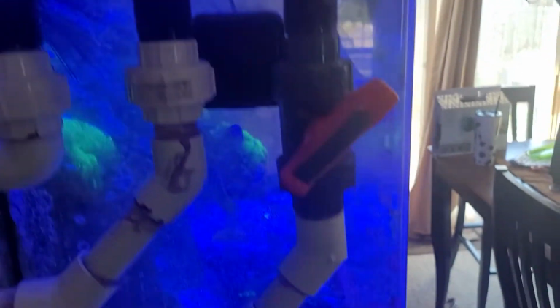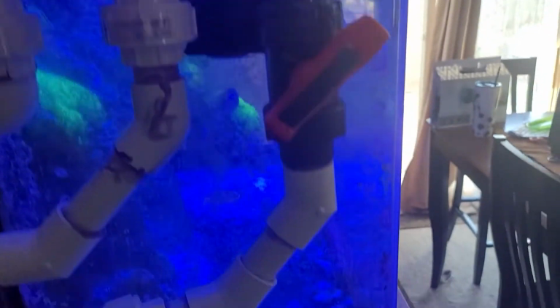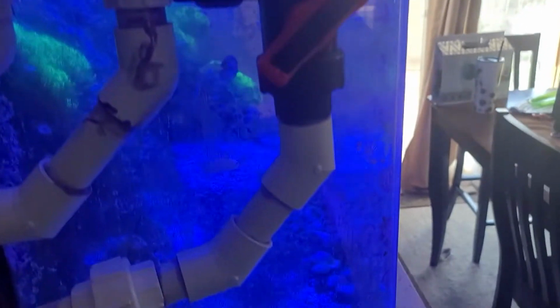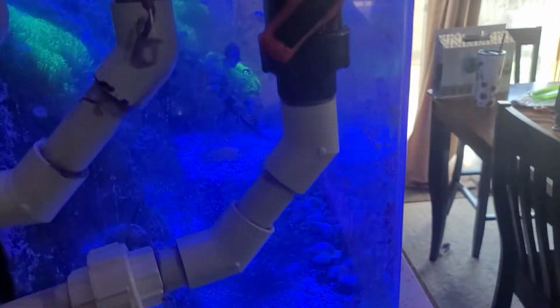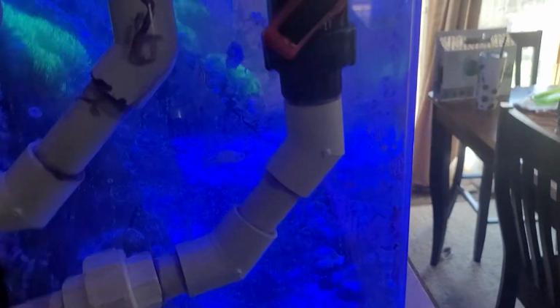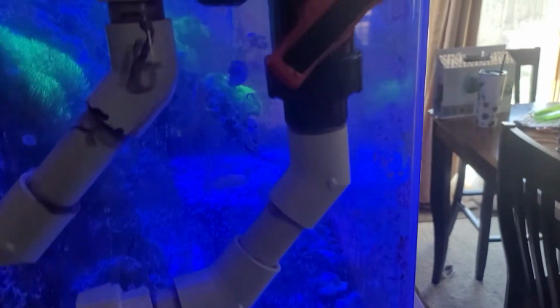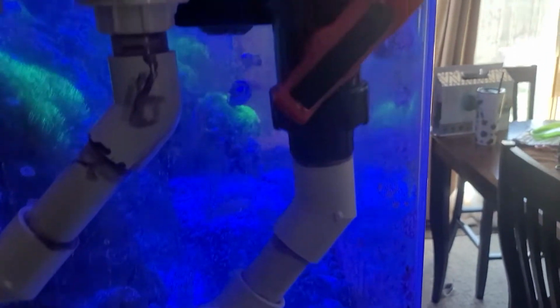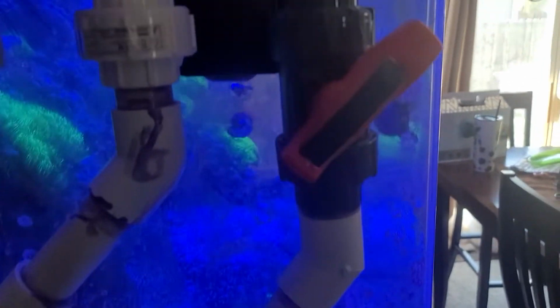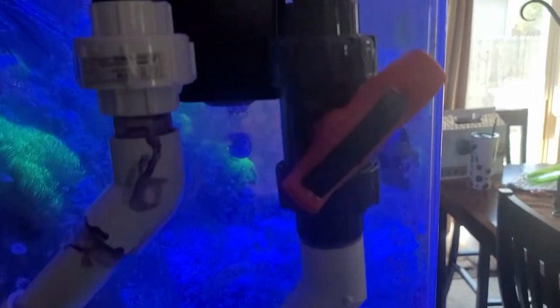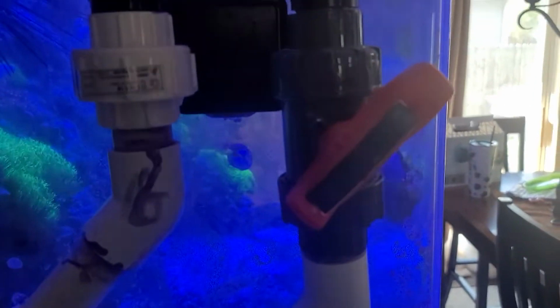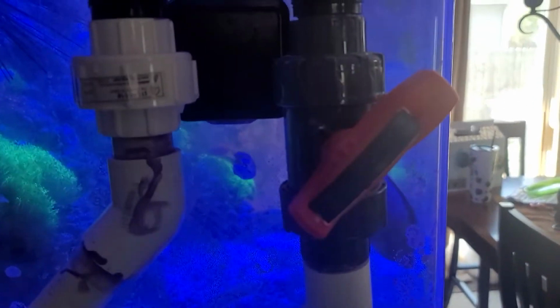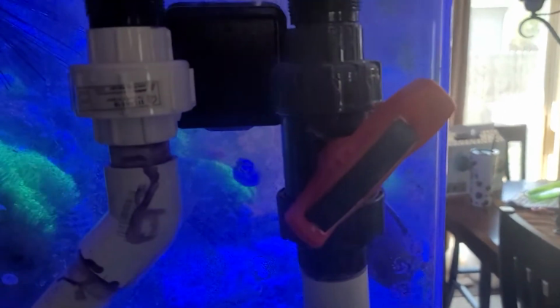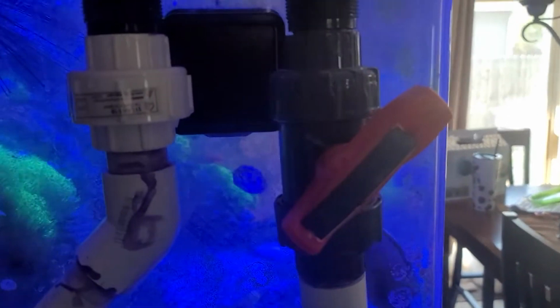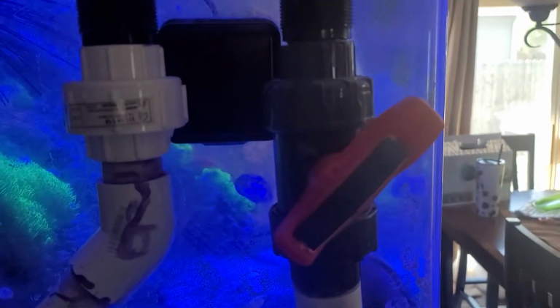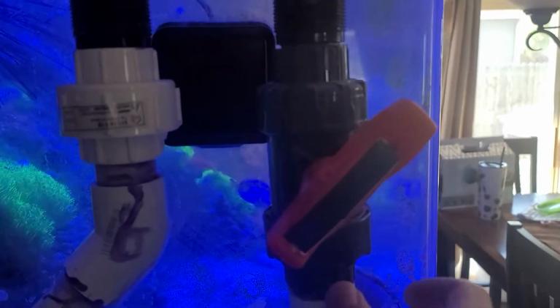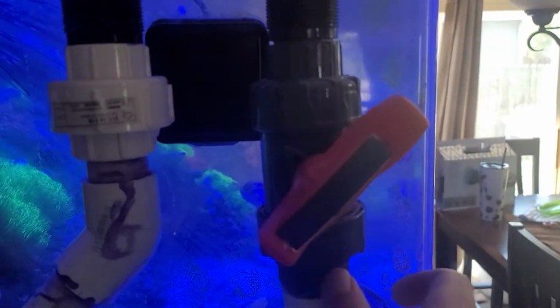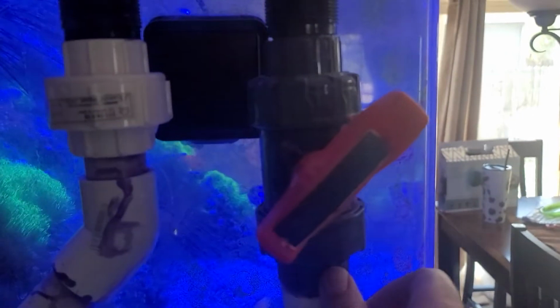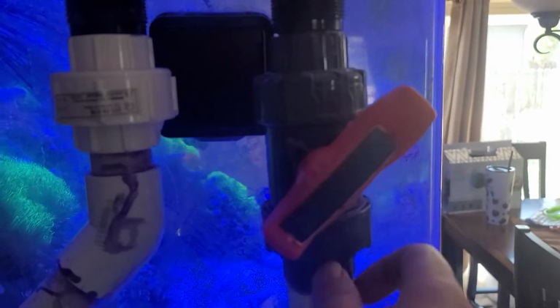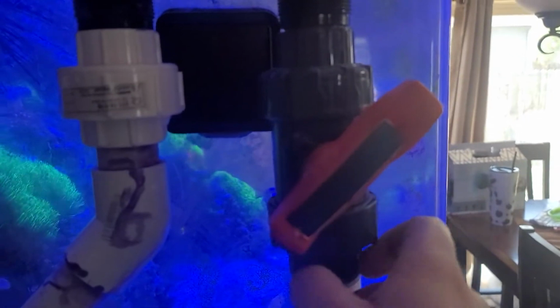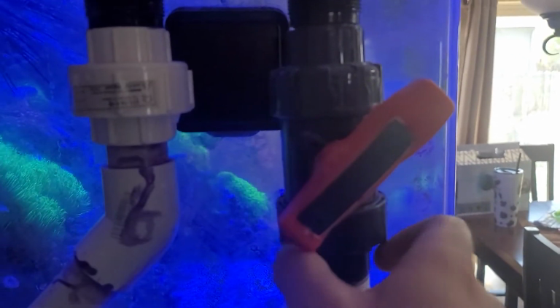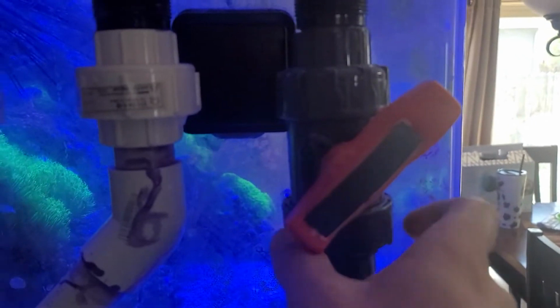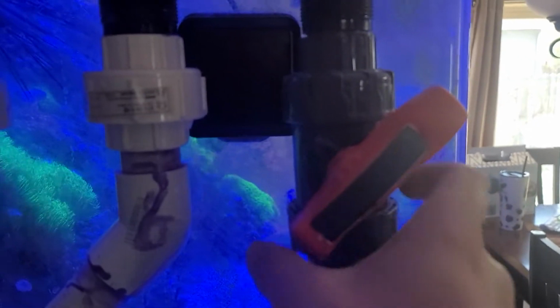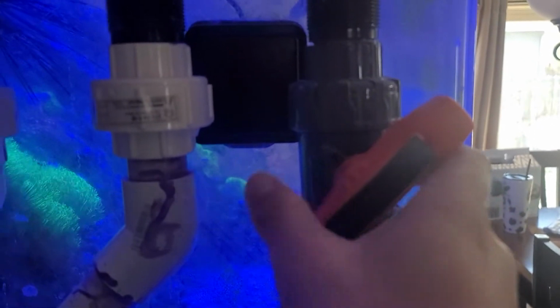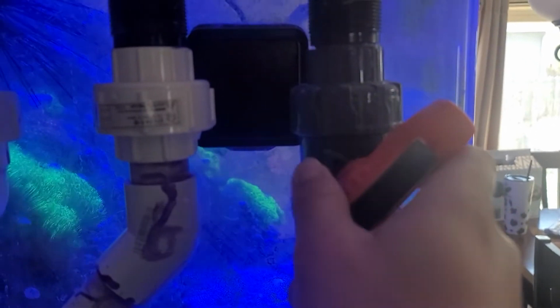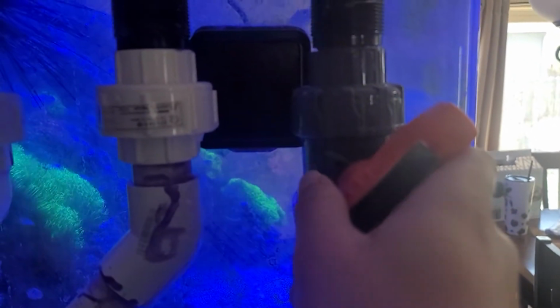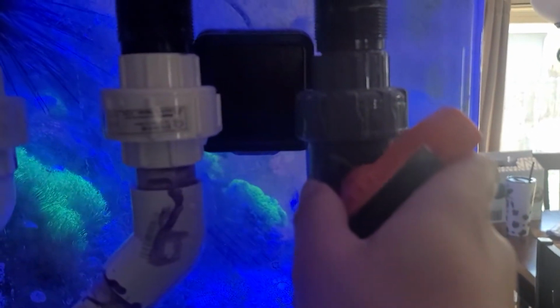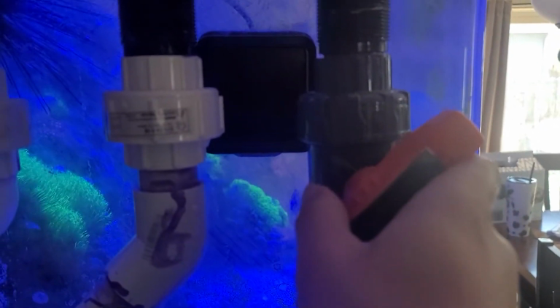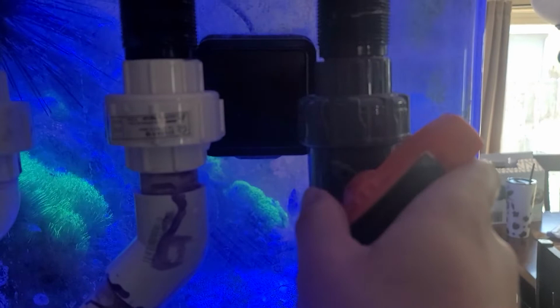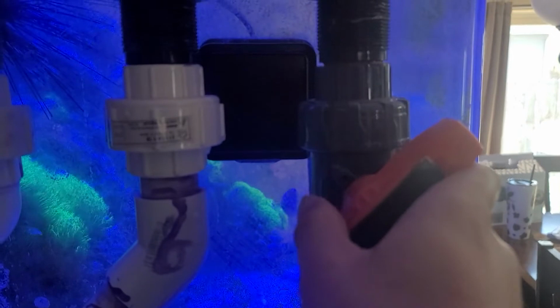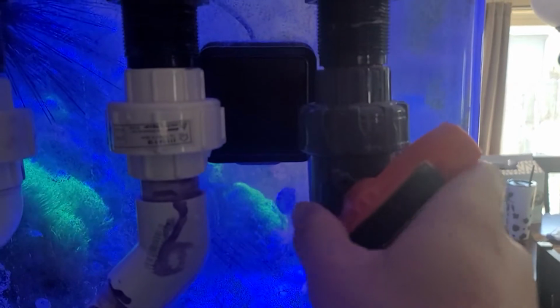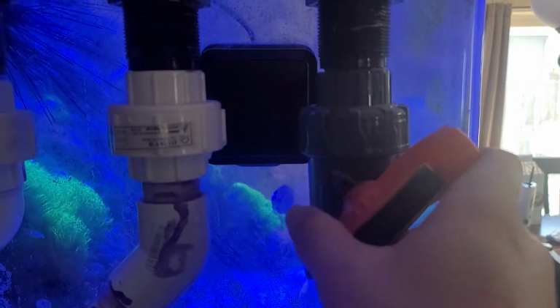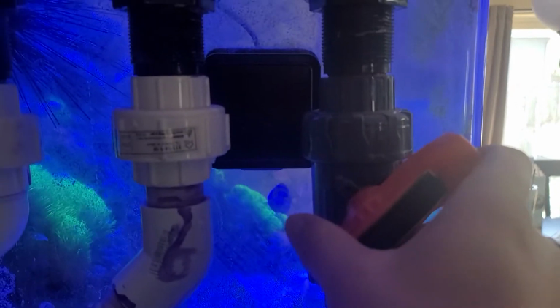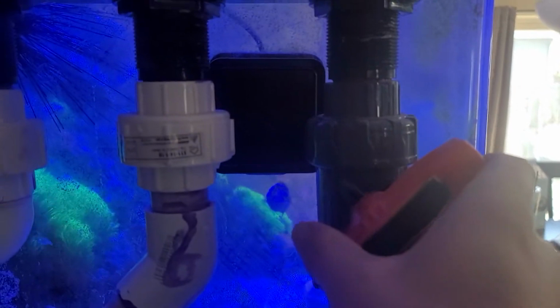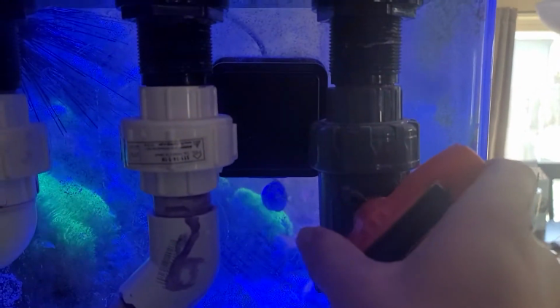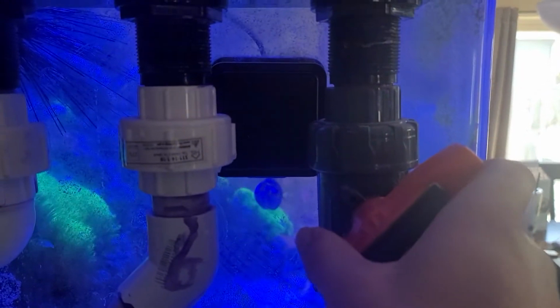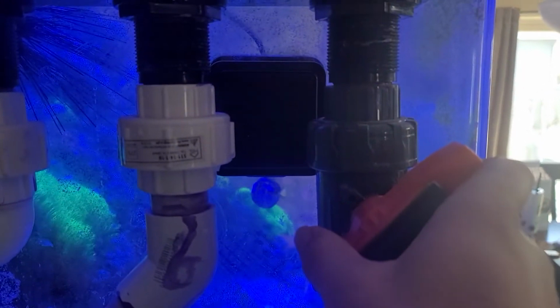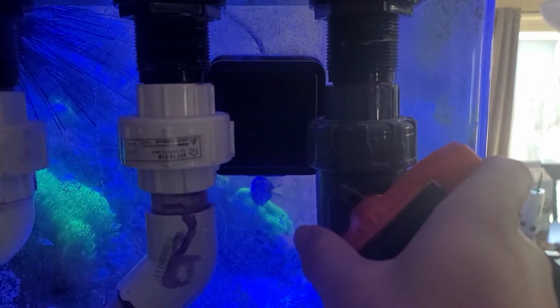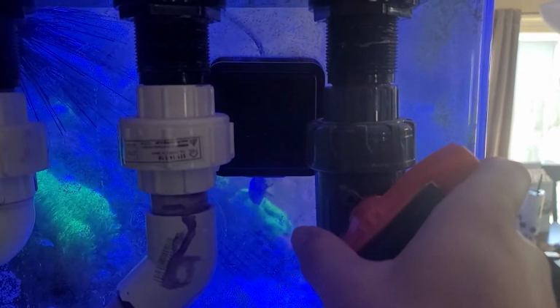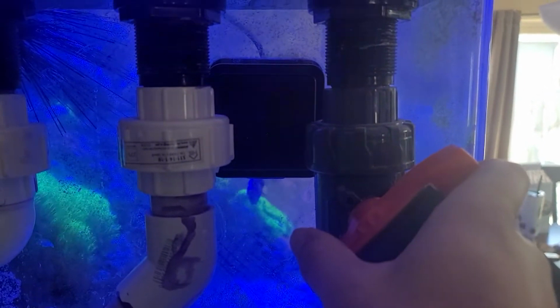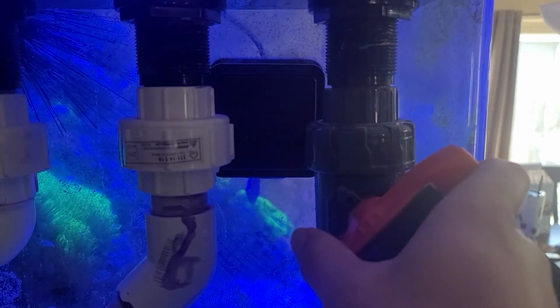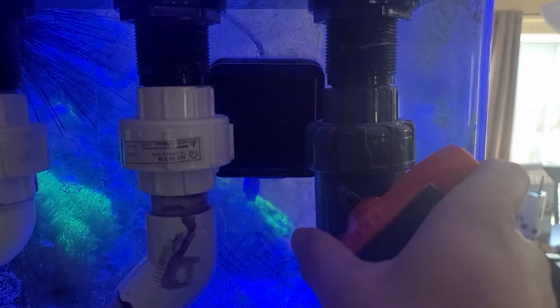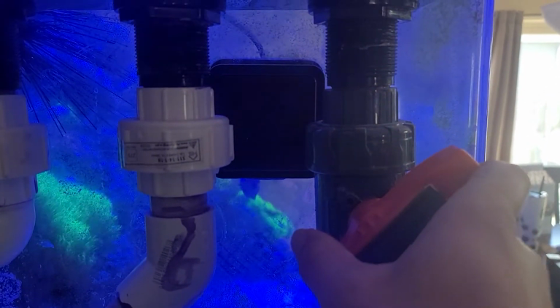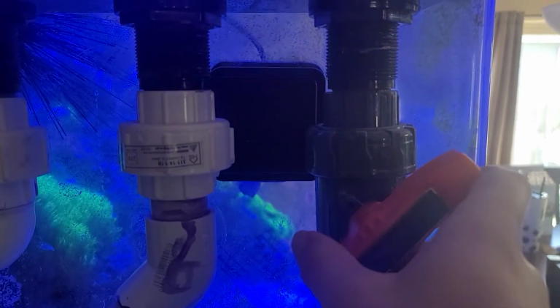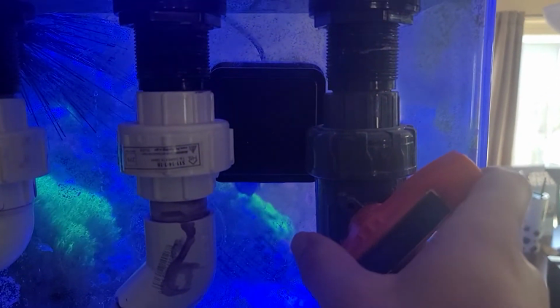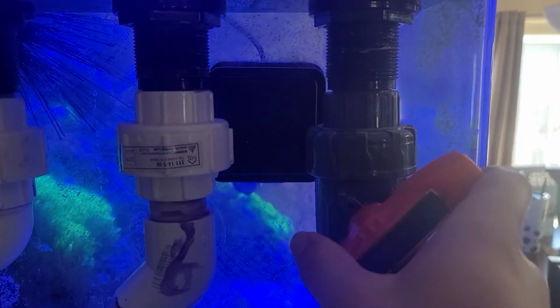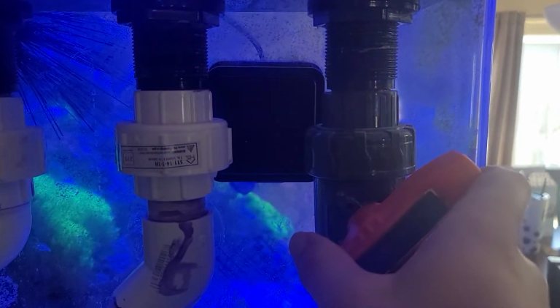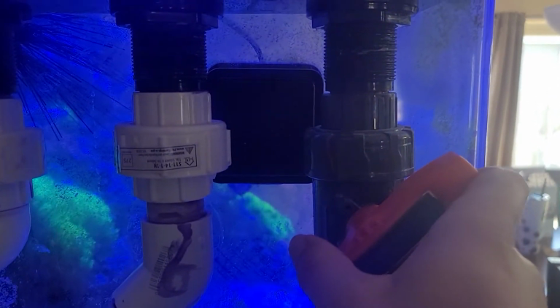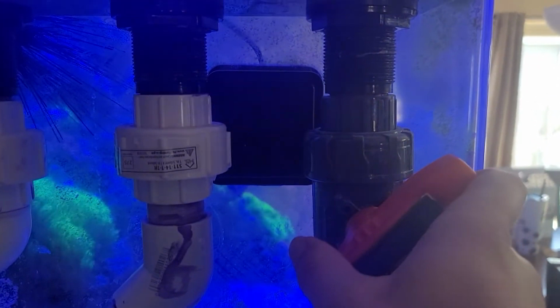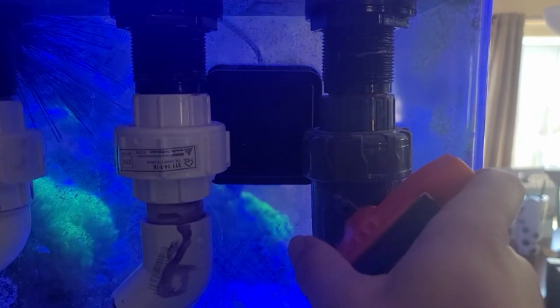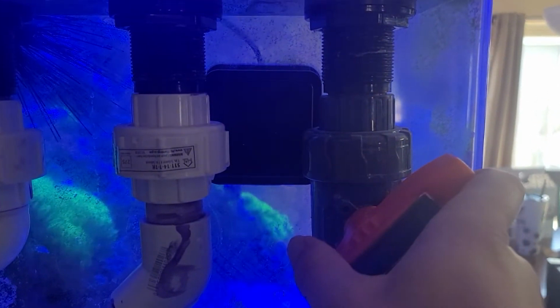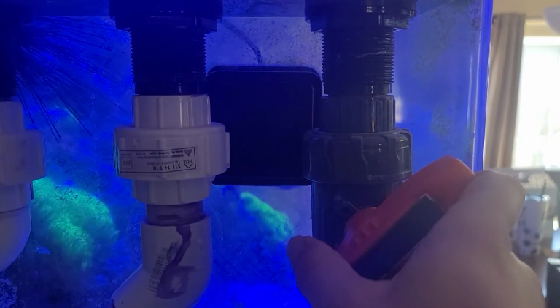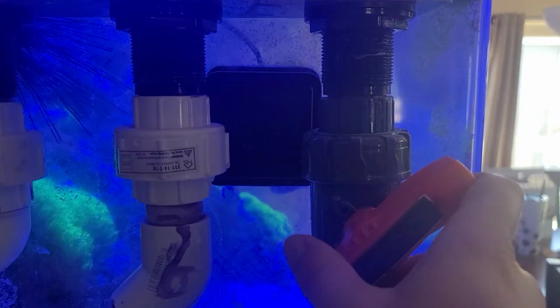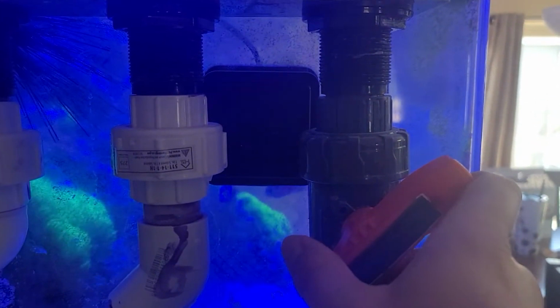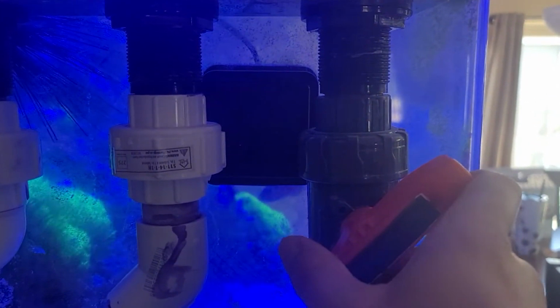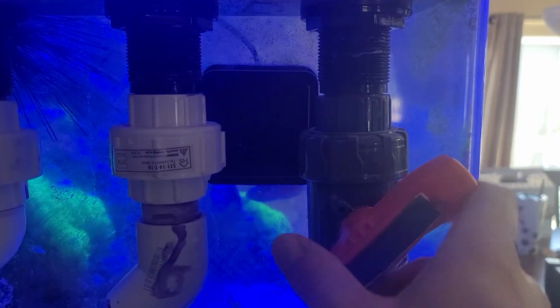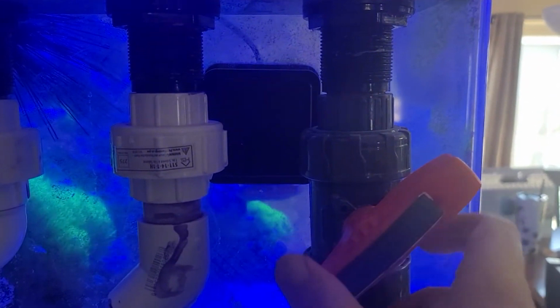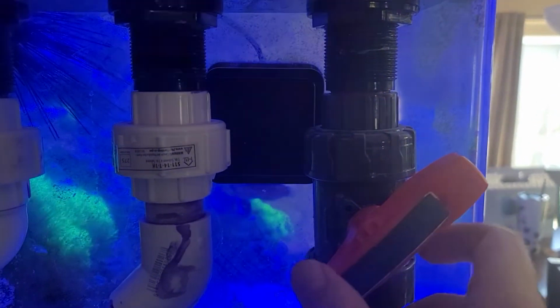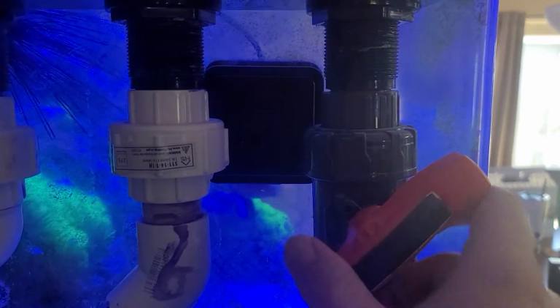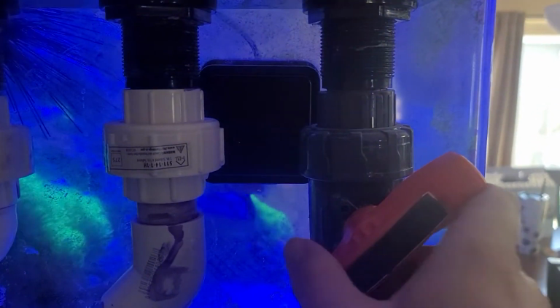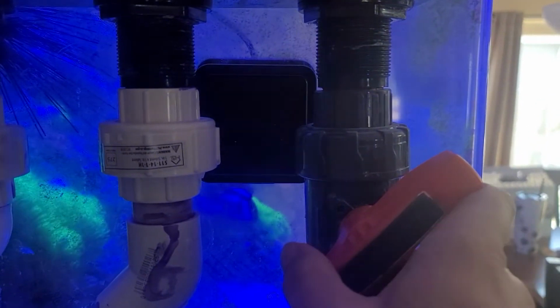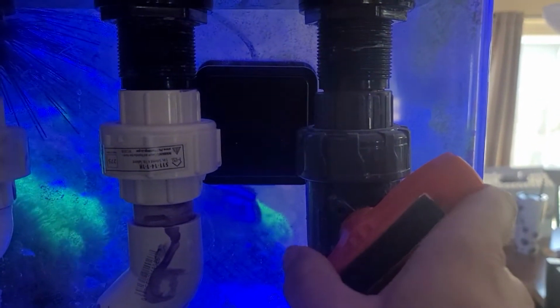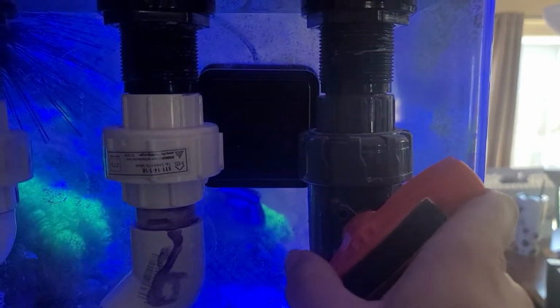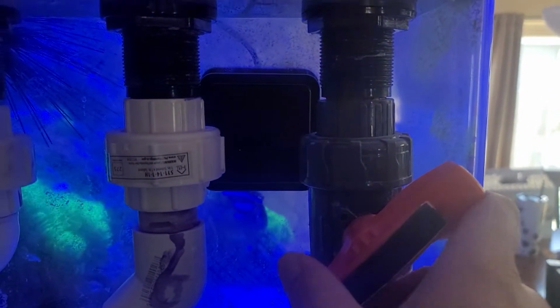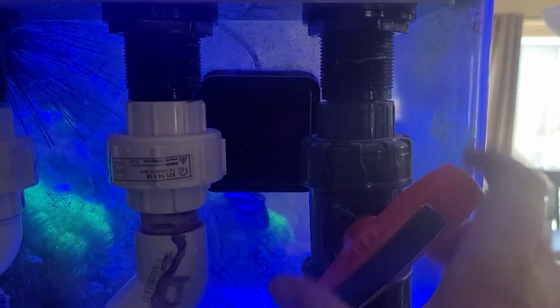The turny thing? That's called a ball valve.